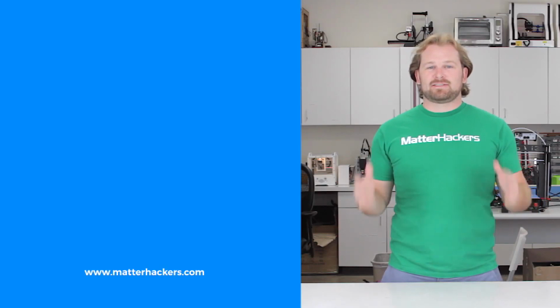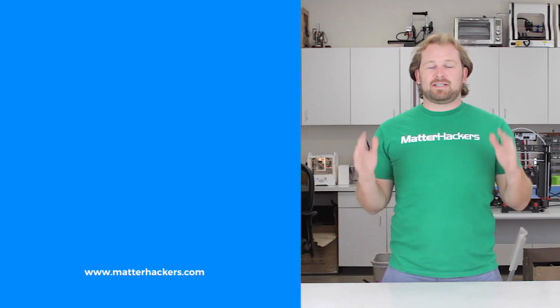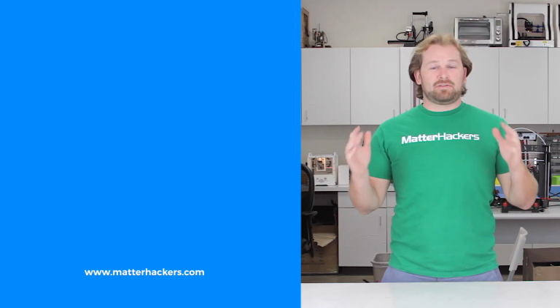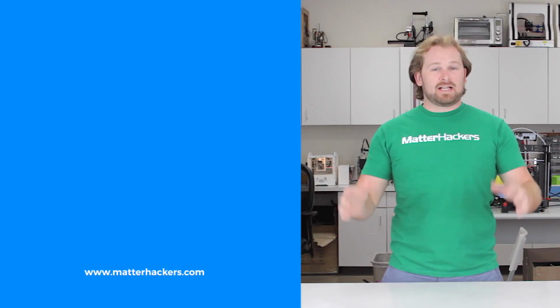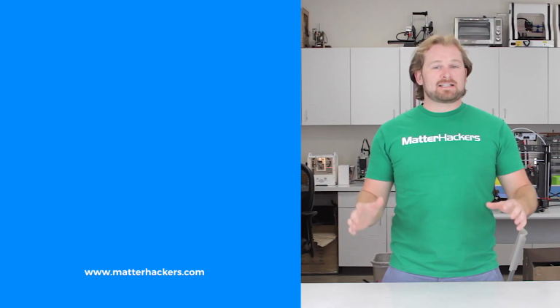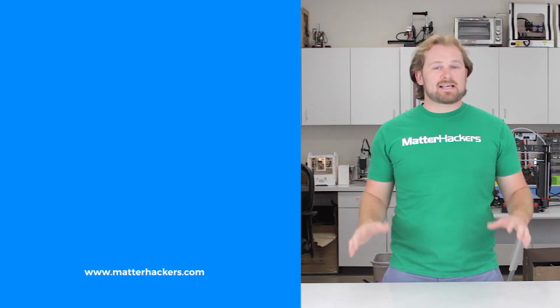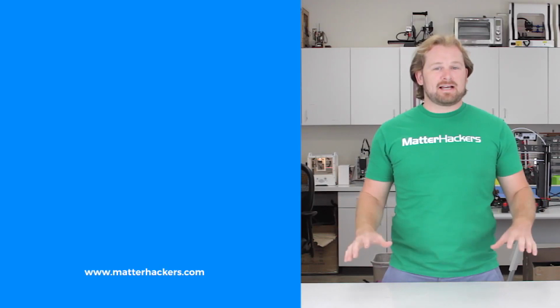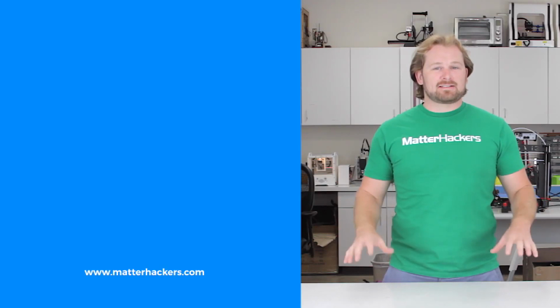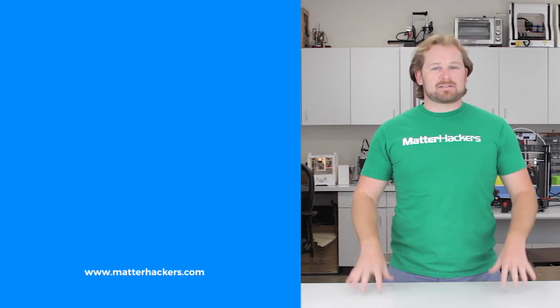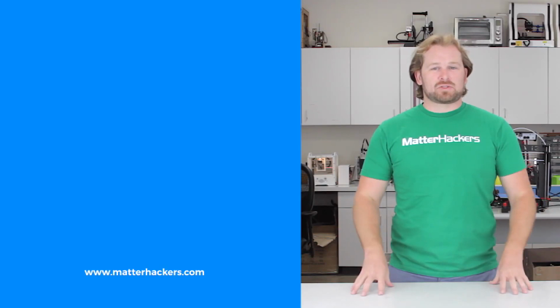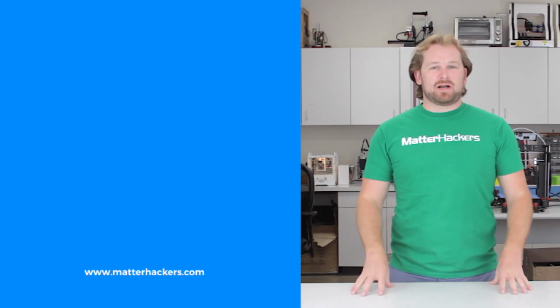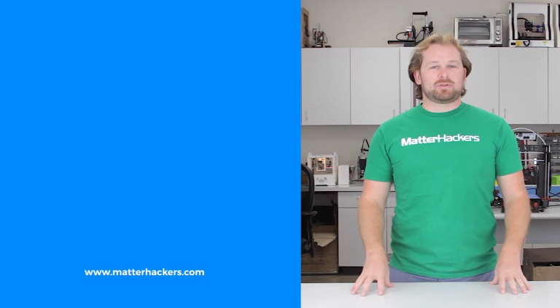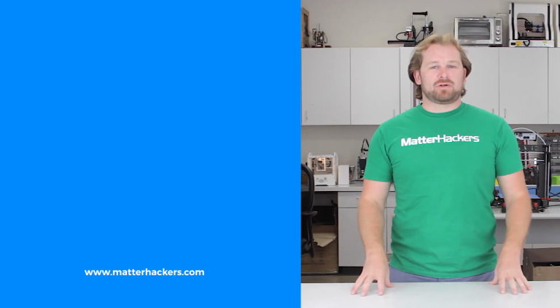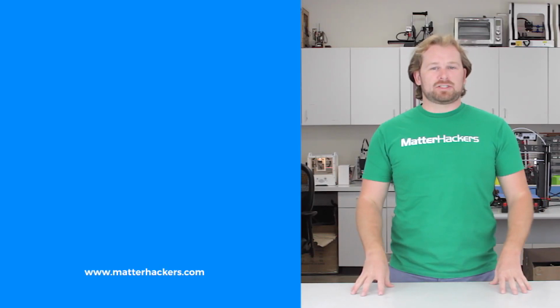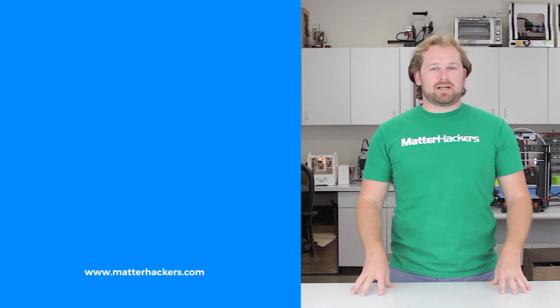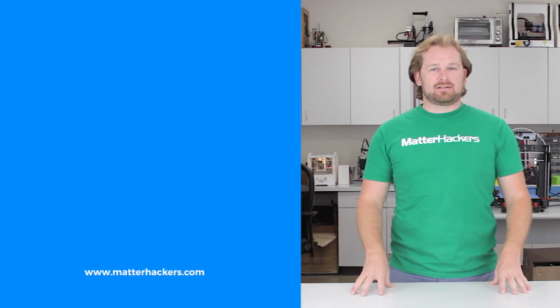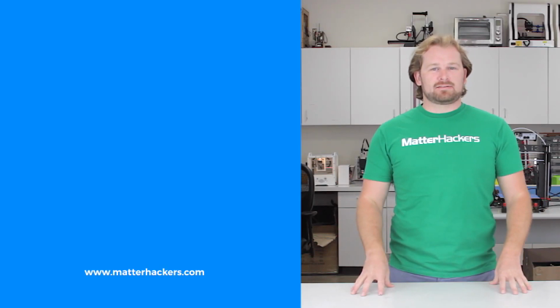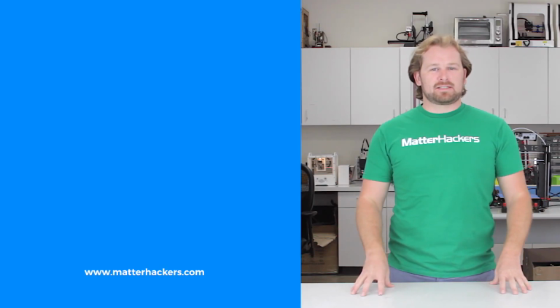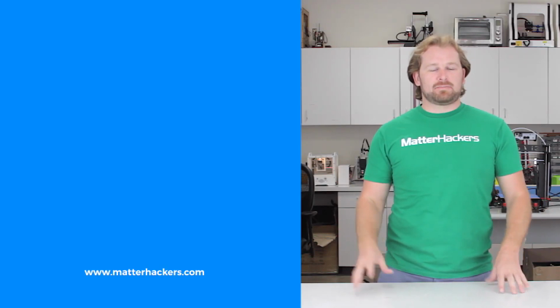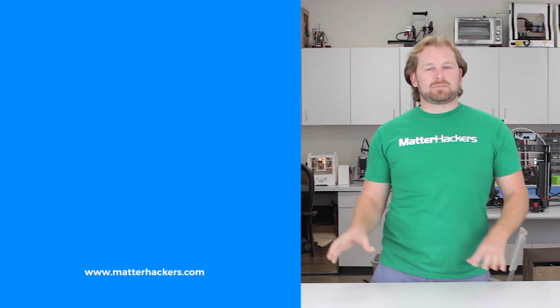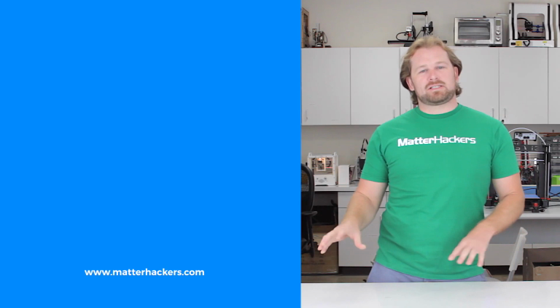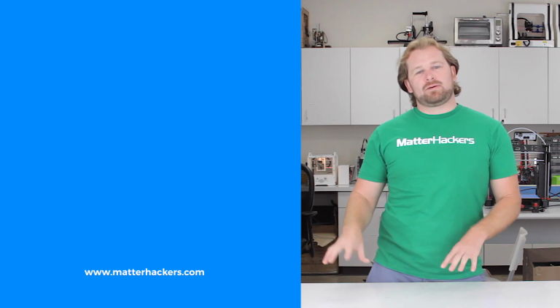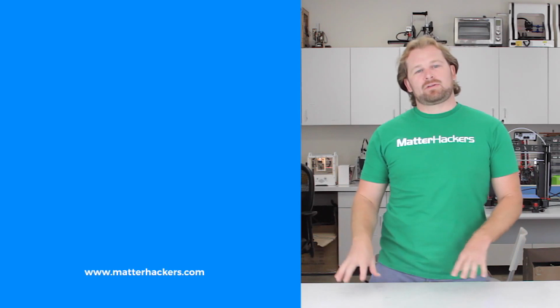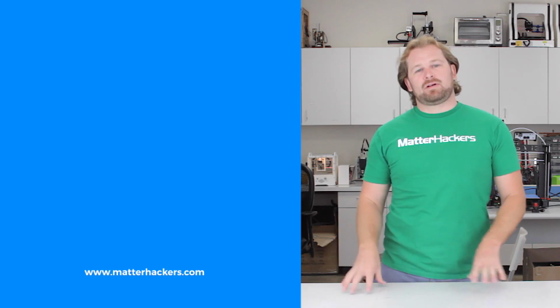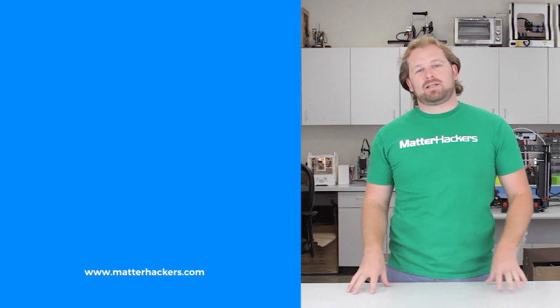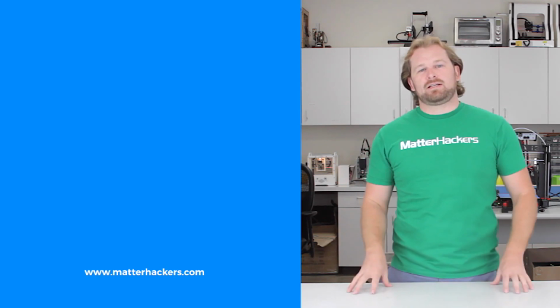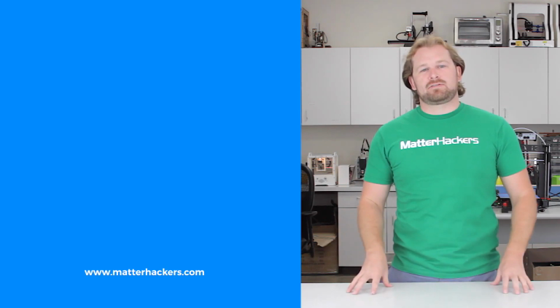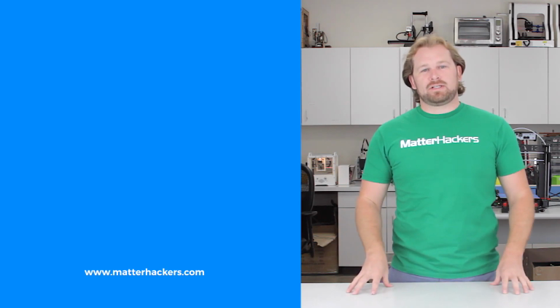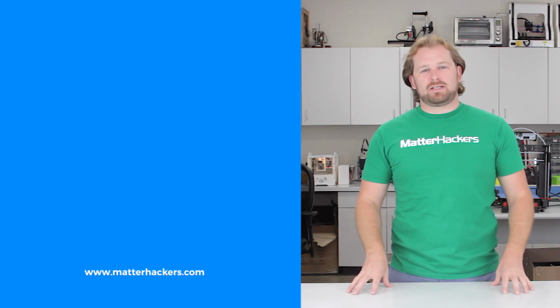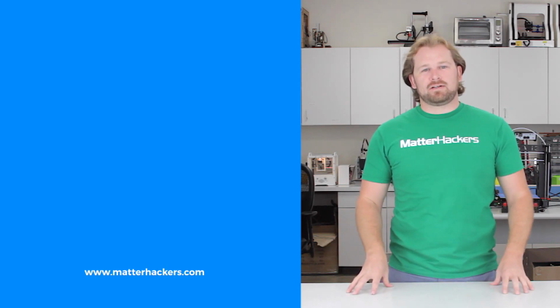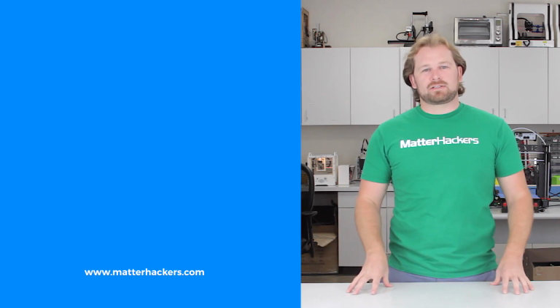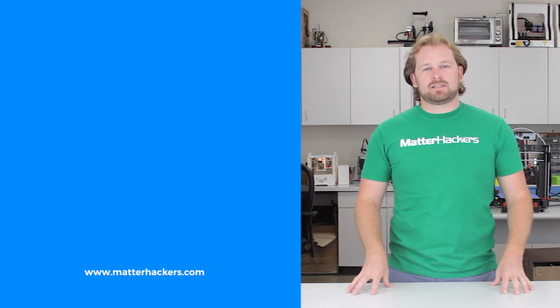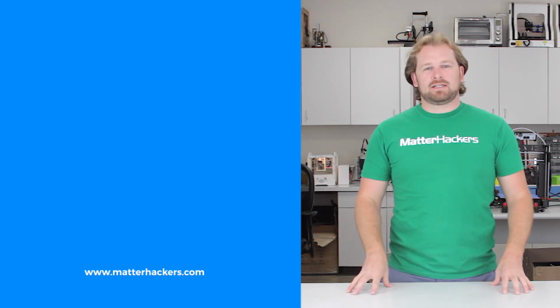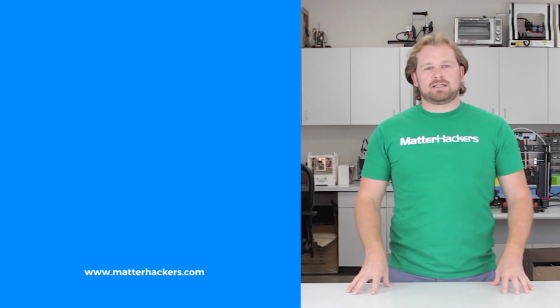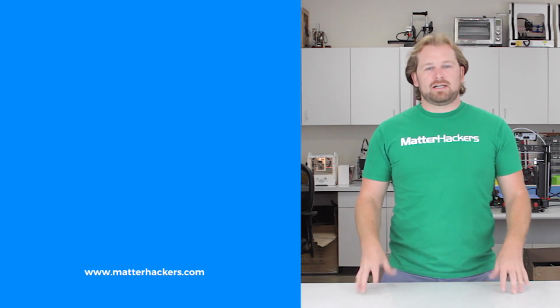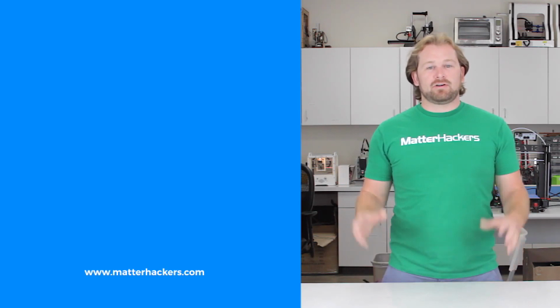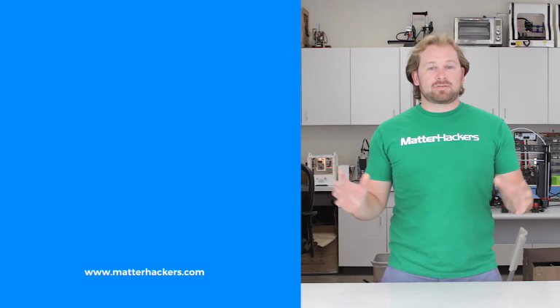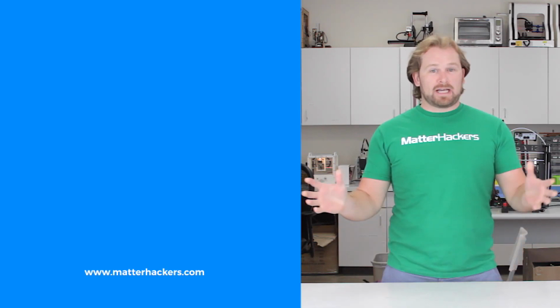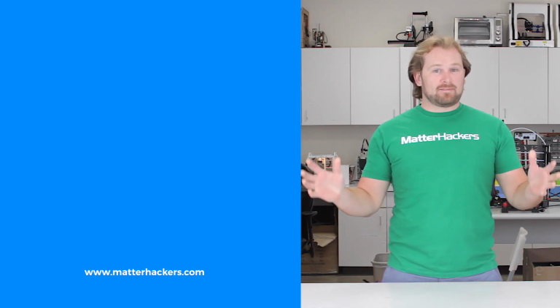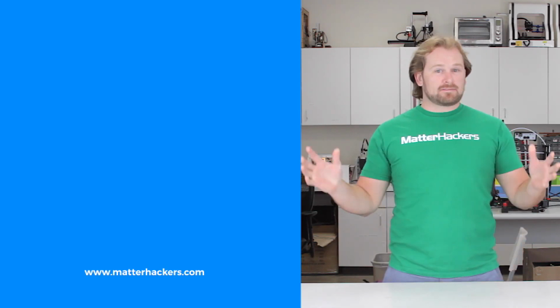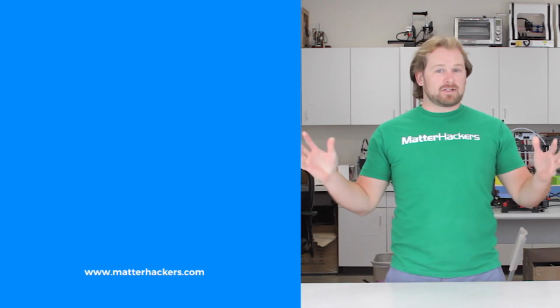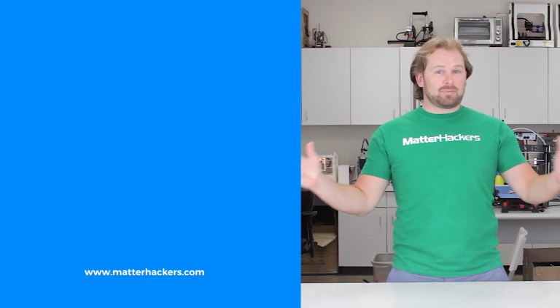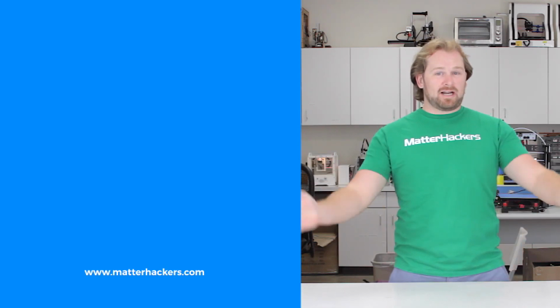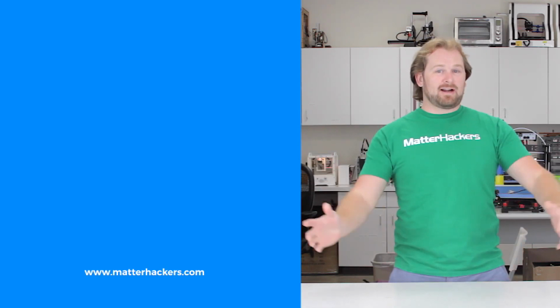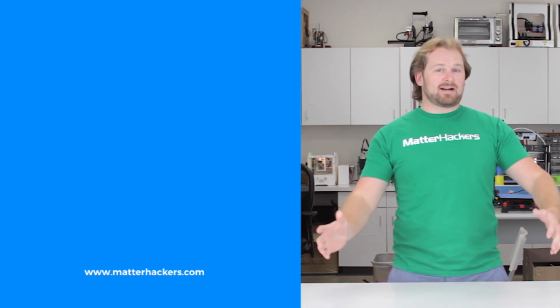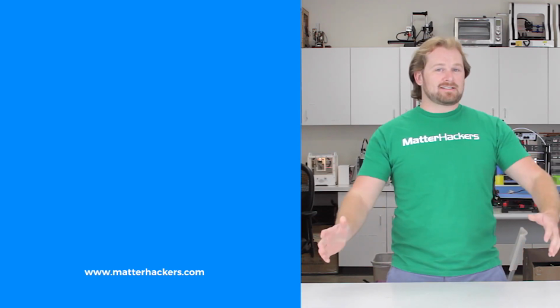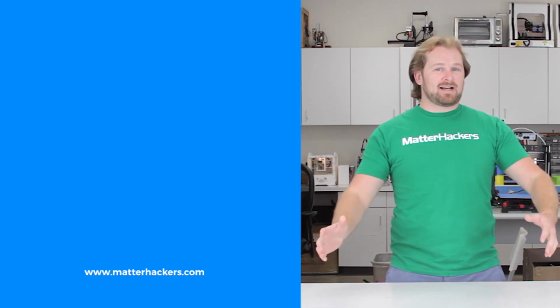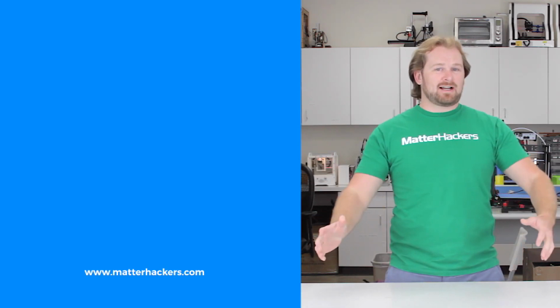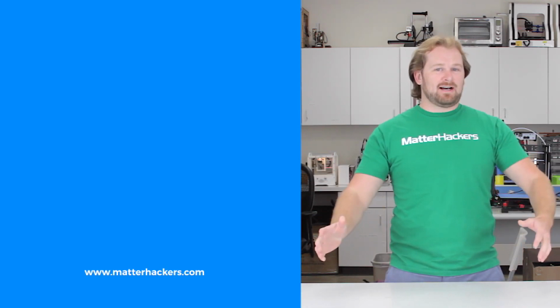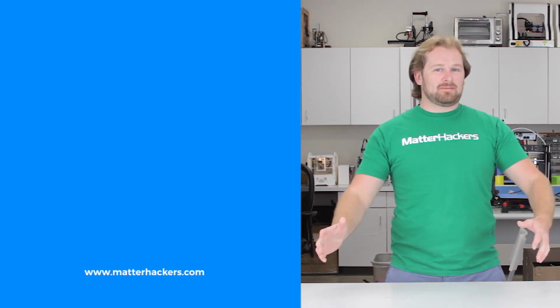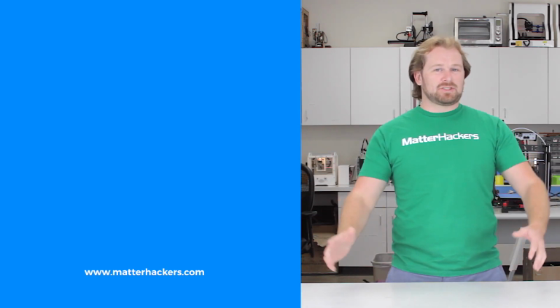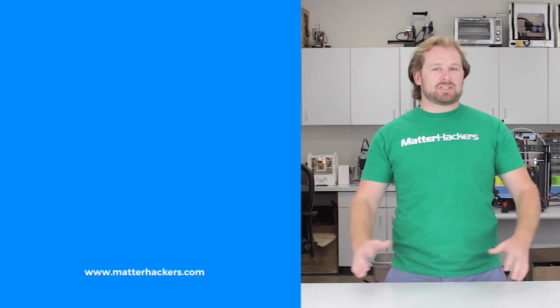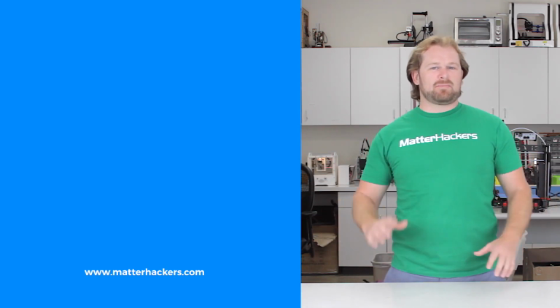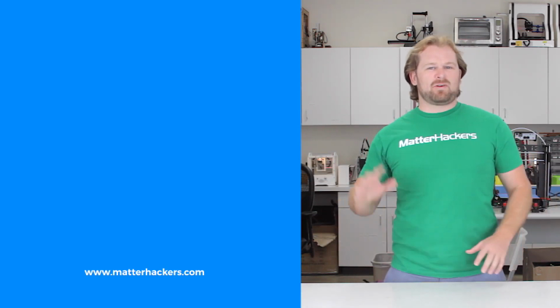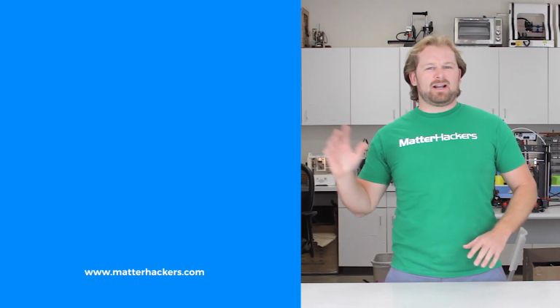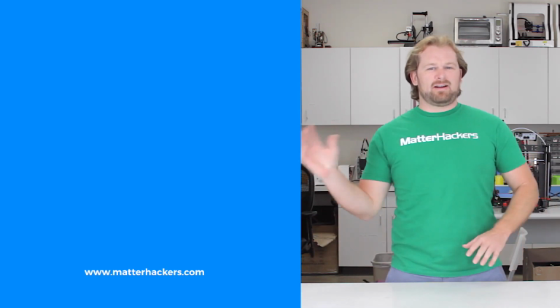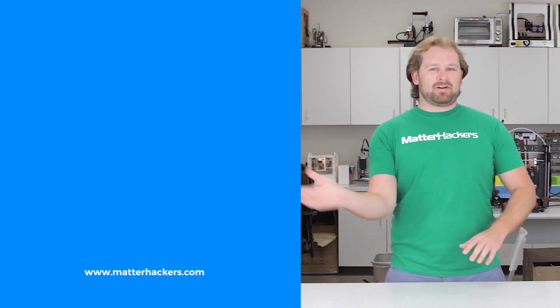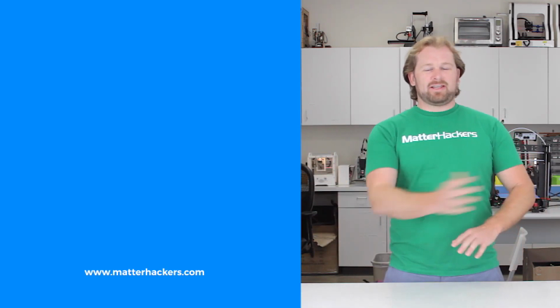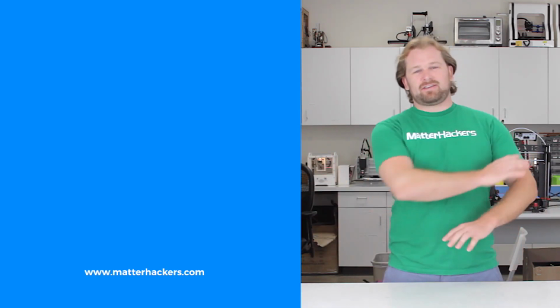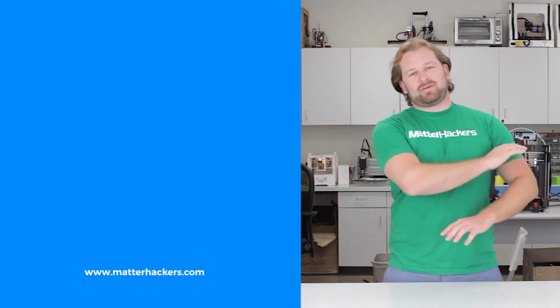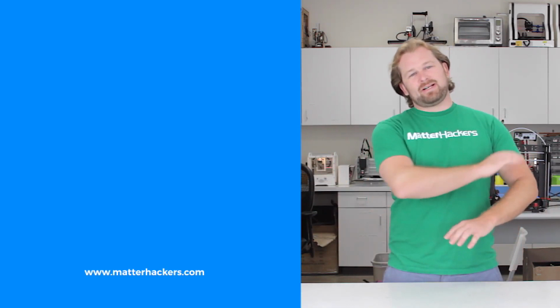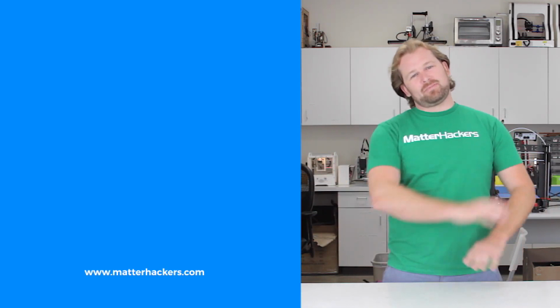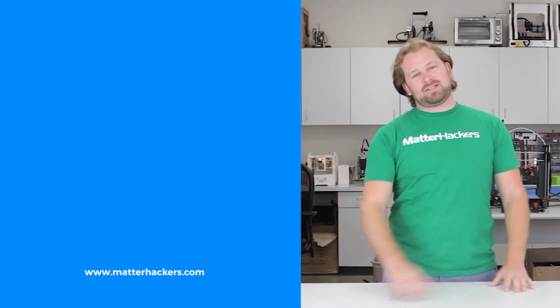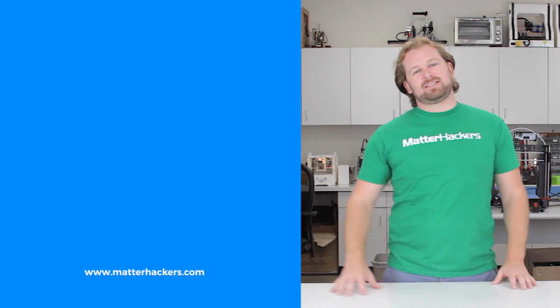If you liked that, subscribe to our channel to keep up to date with all the latest videos. And don't forget, go to MatterHackers.com to shop for everything 3D printing.